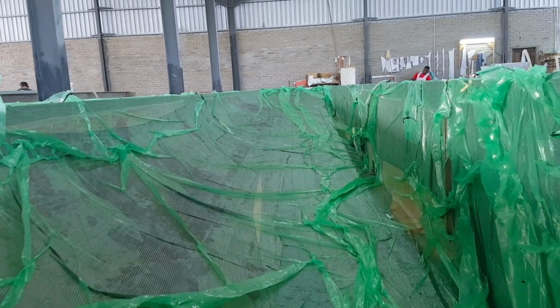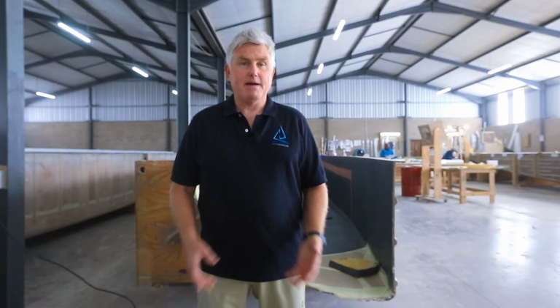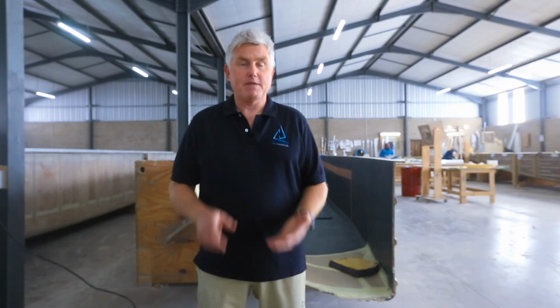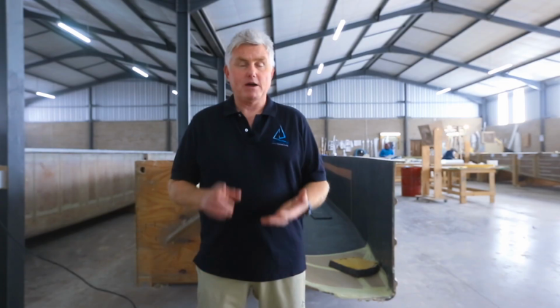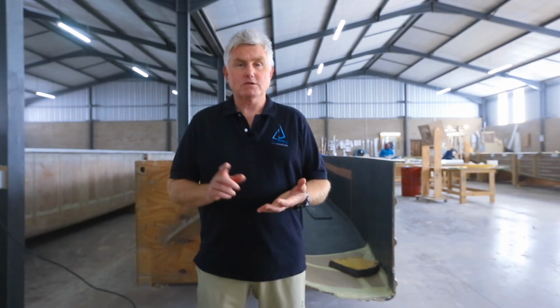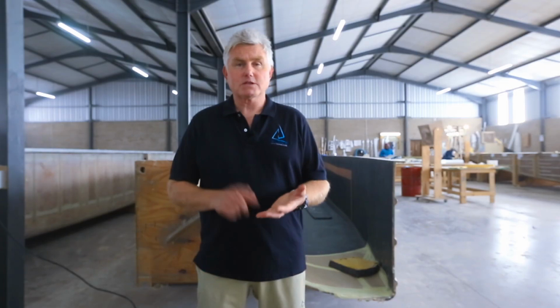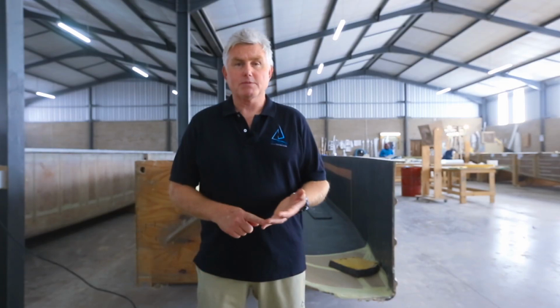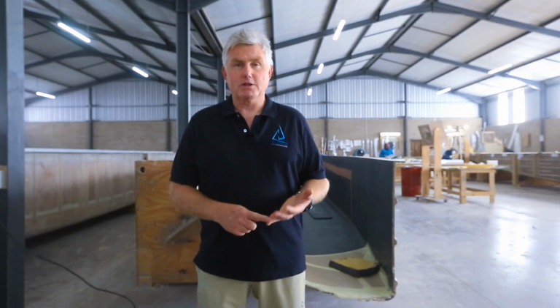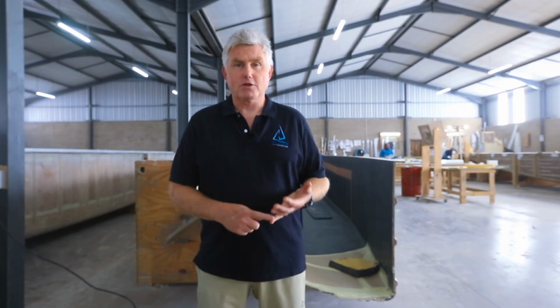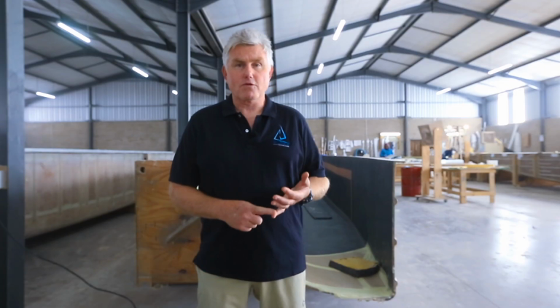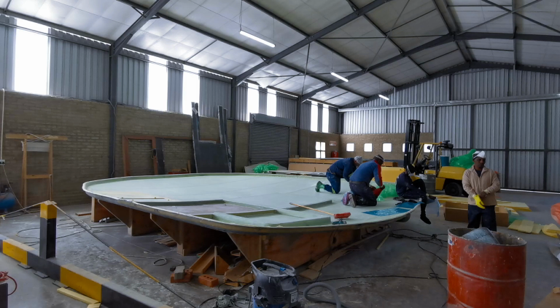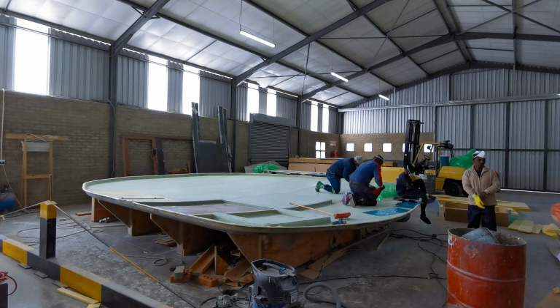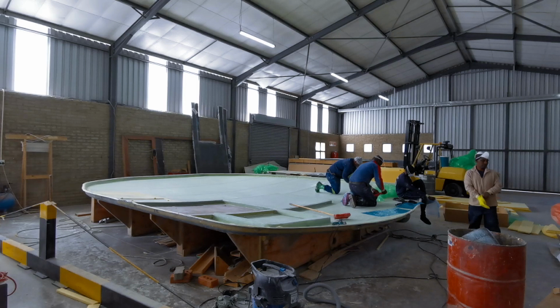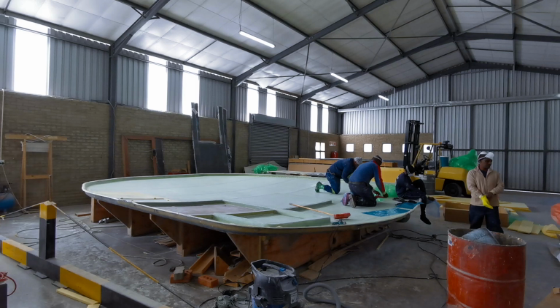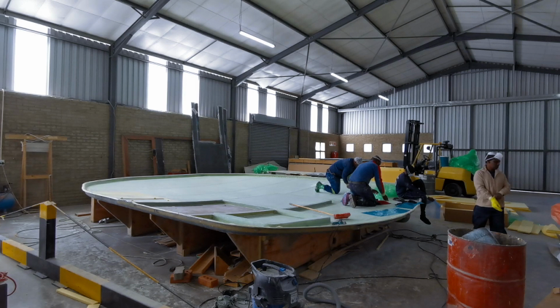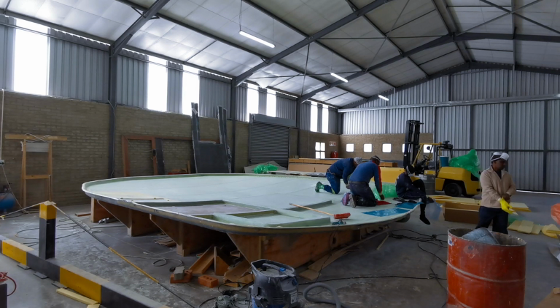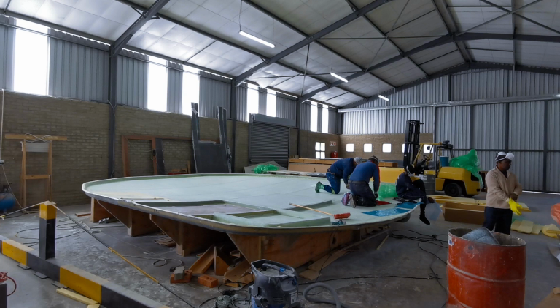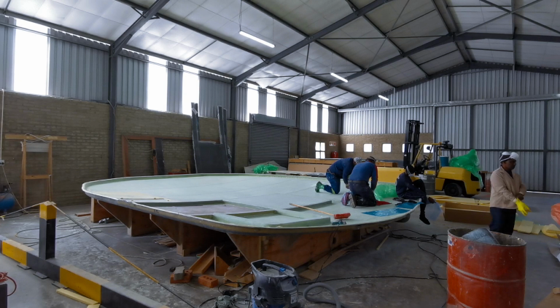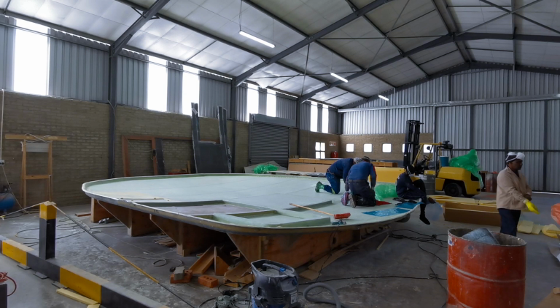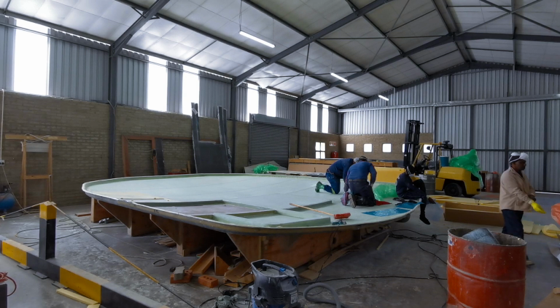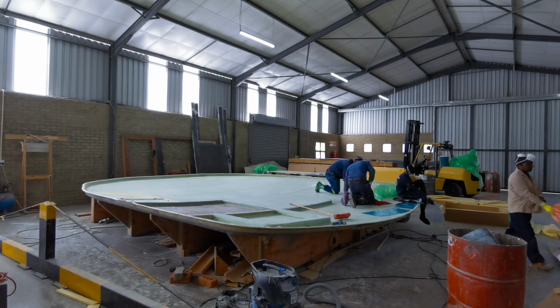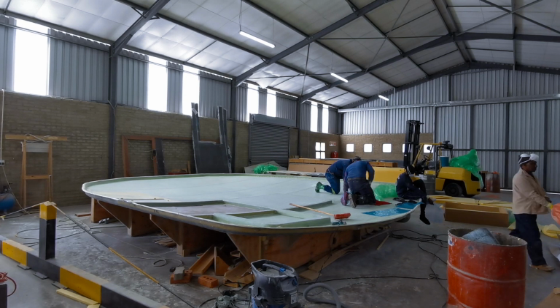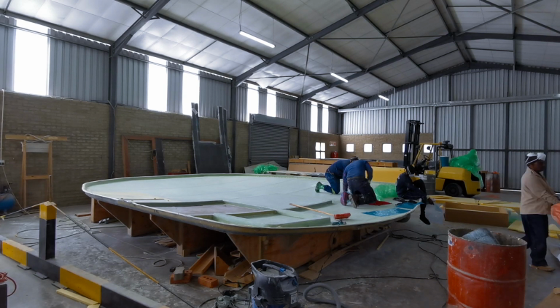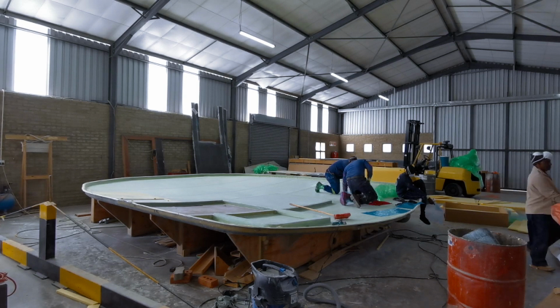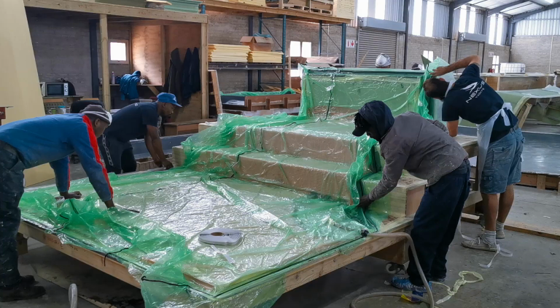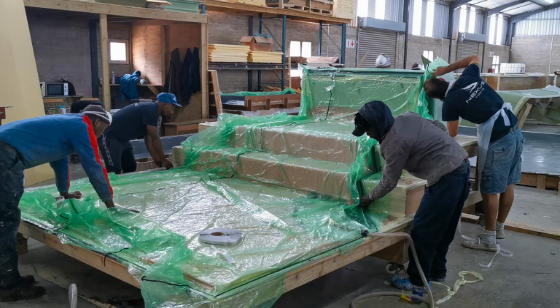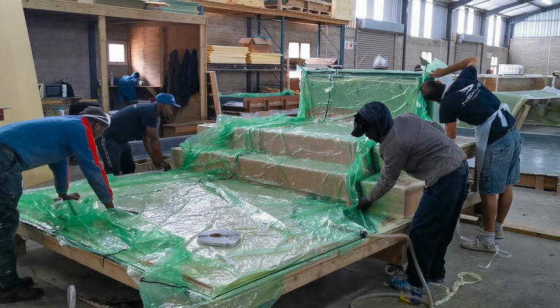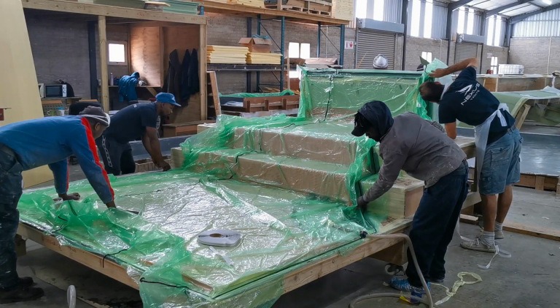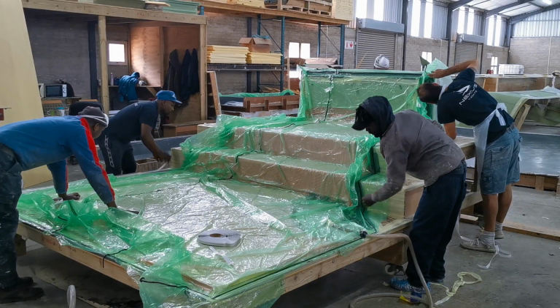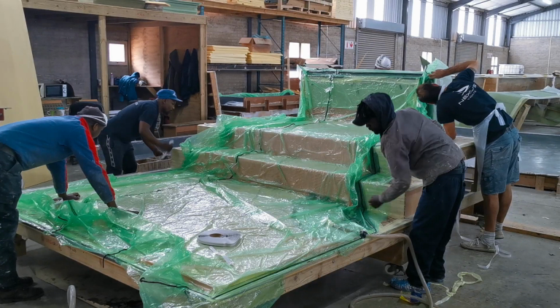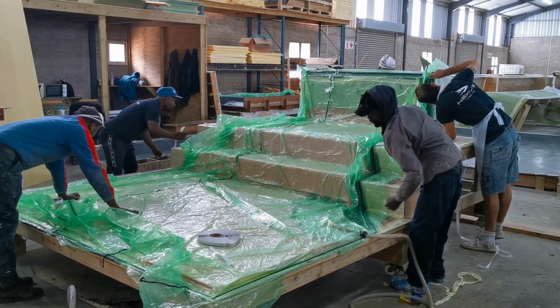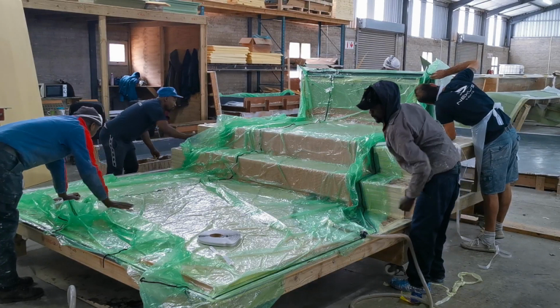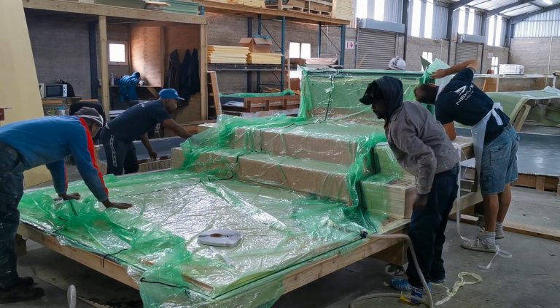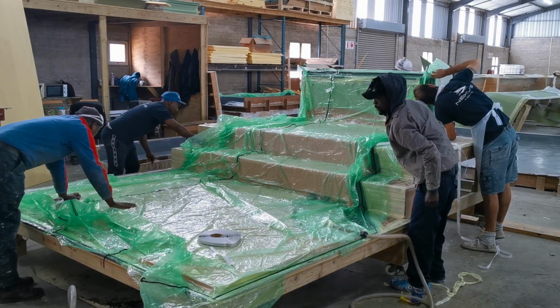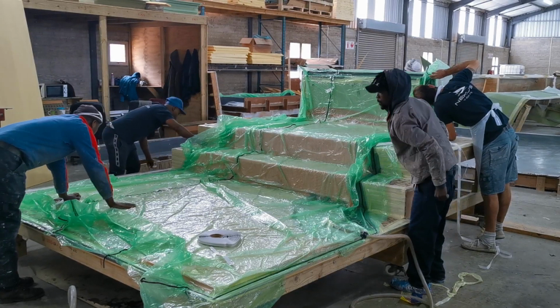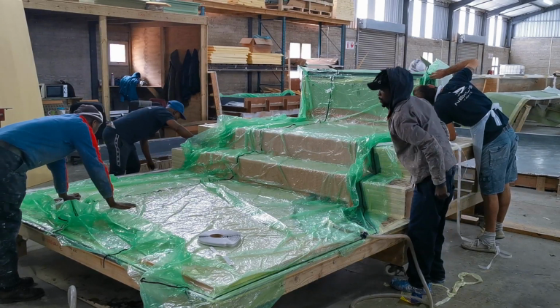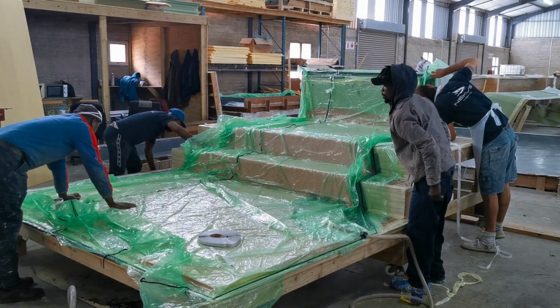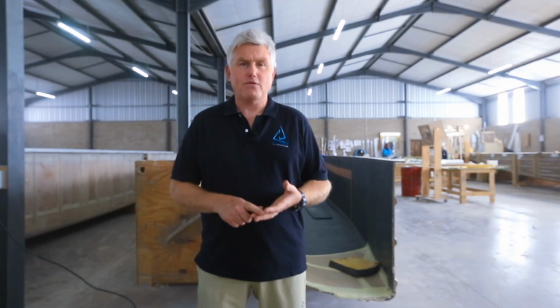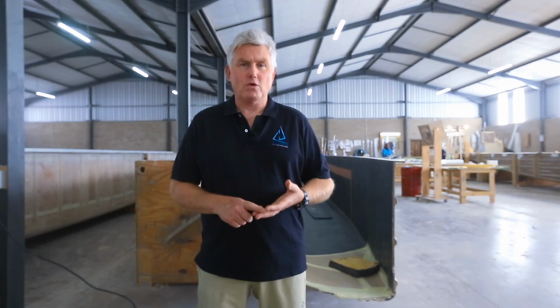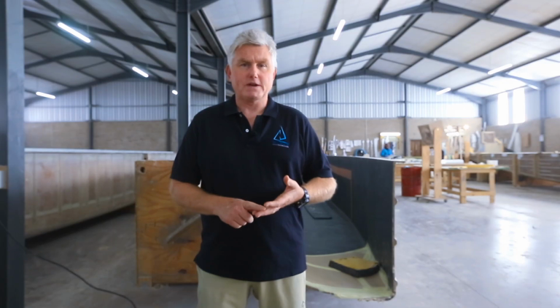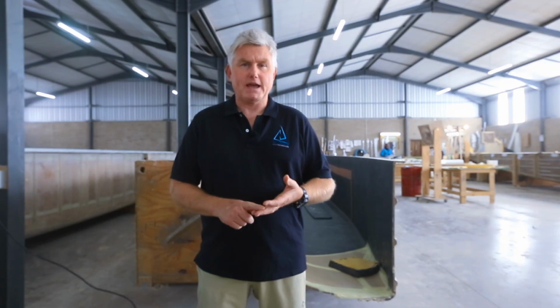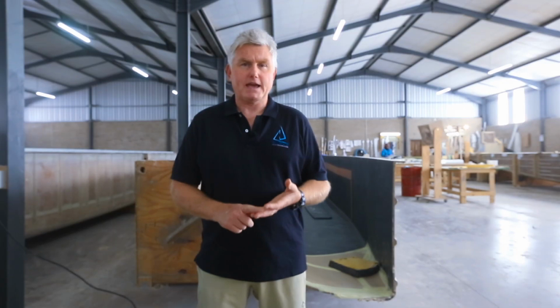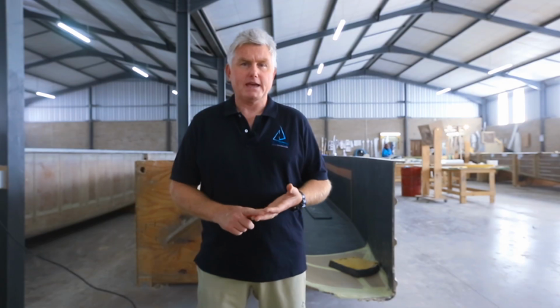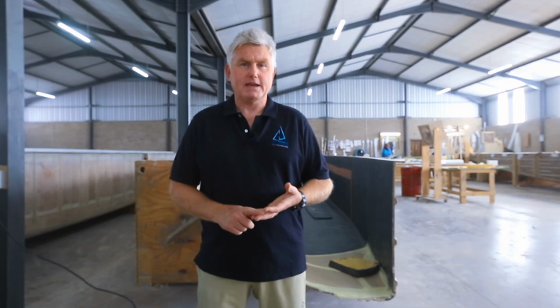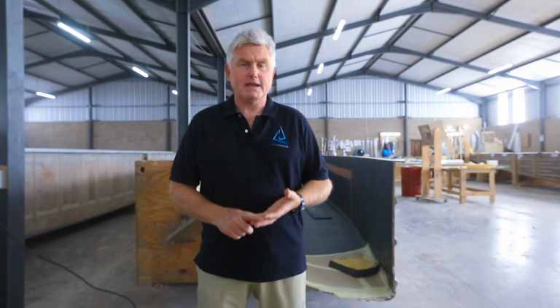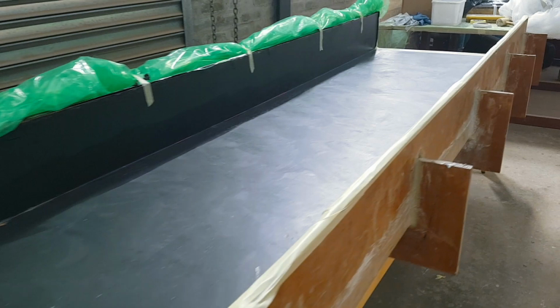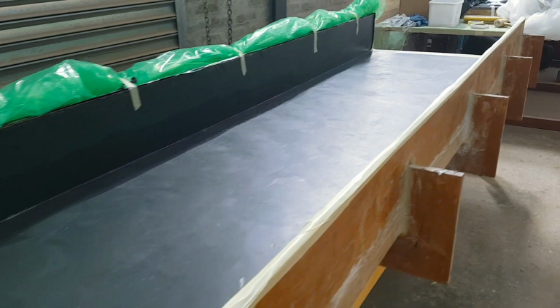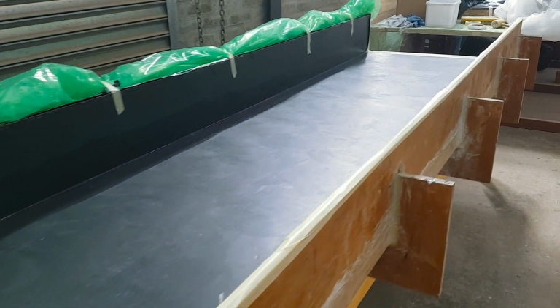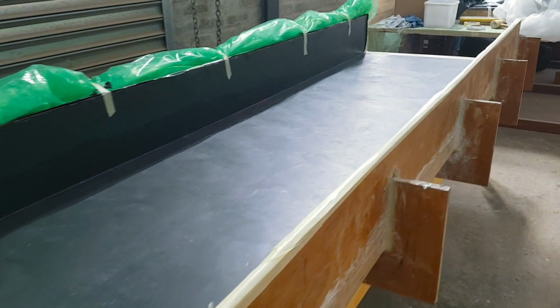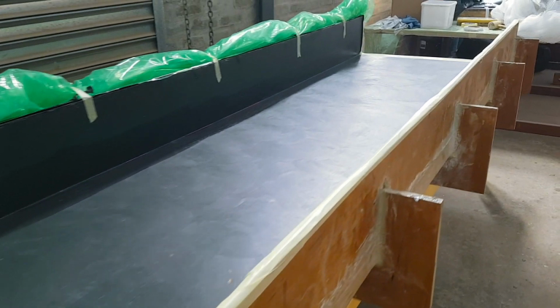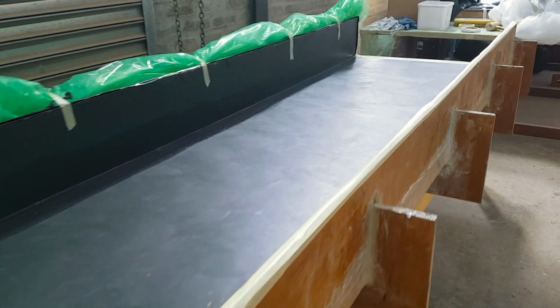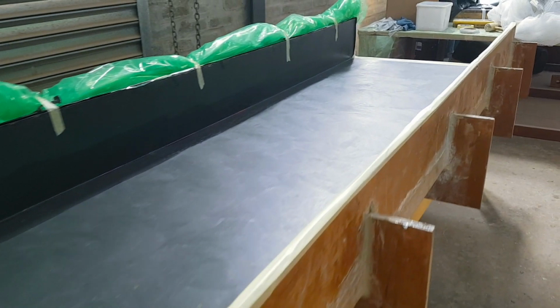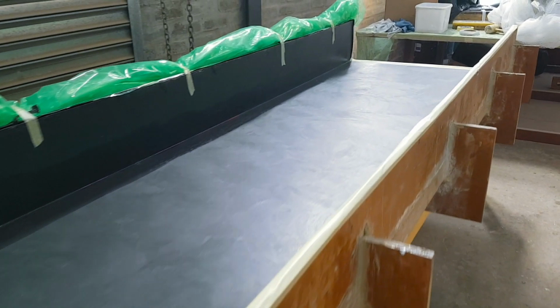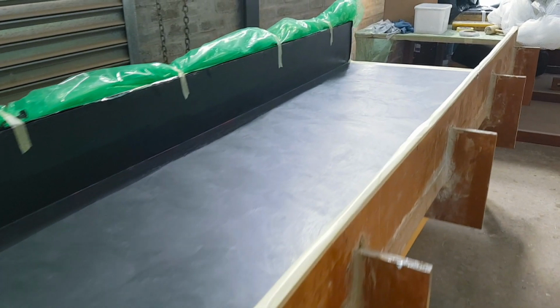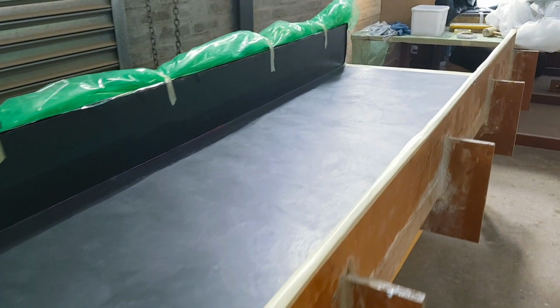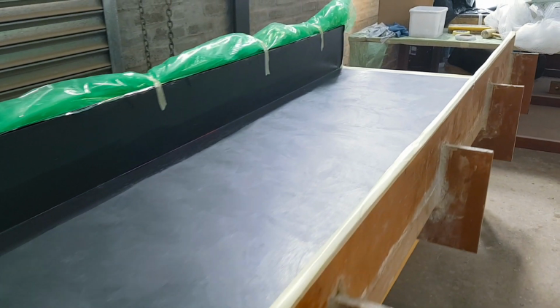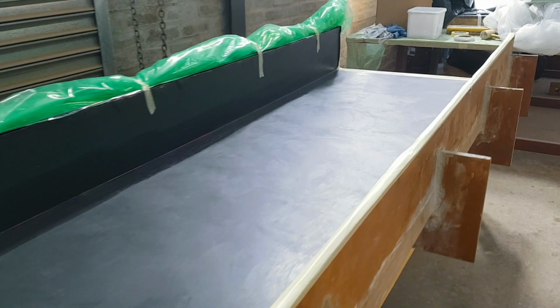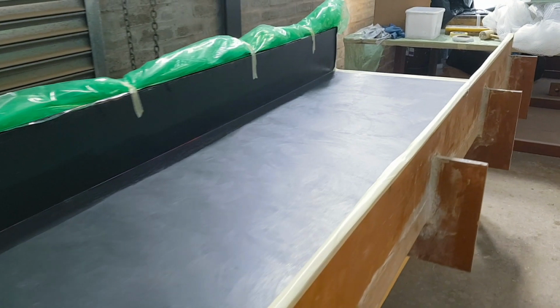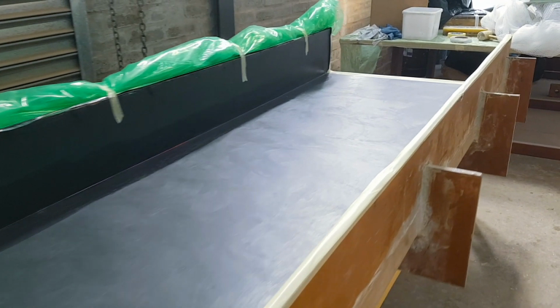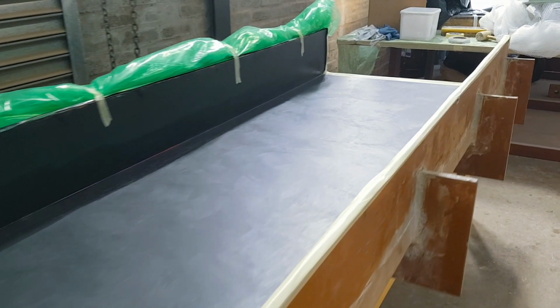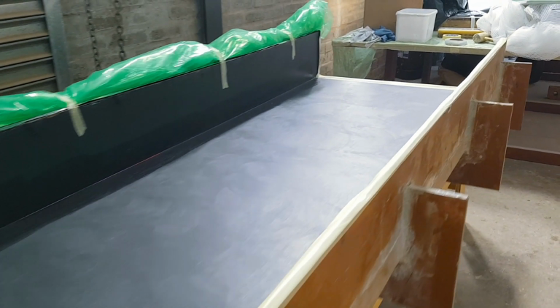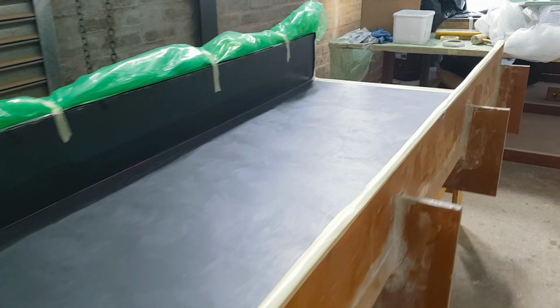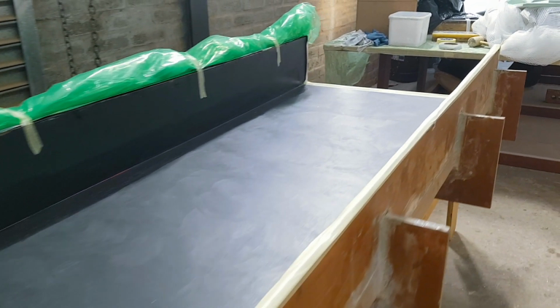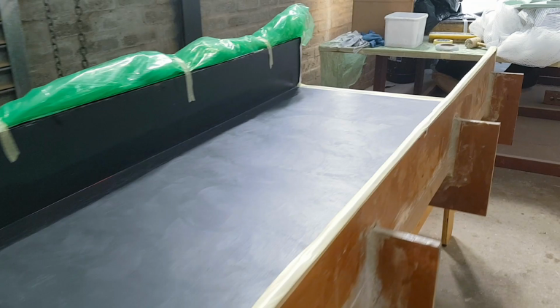They also build the roof mould, the aft beam, and the foredeck in here. We also do the small components.